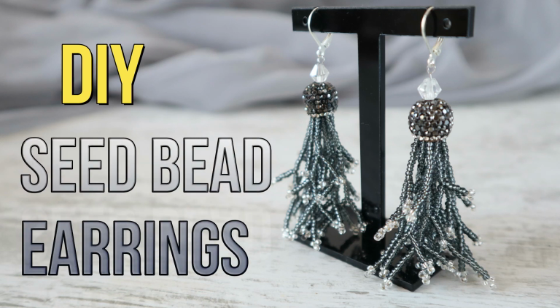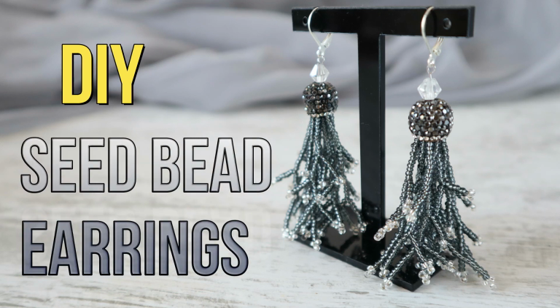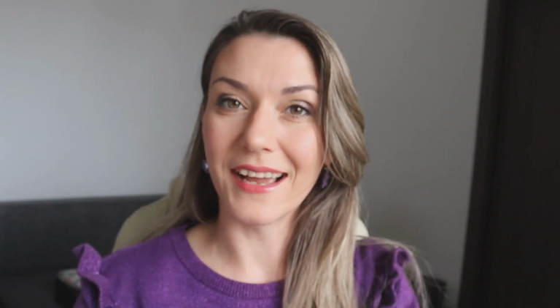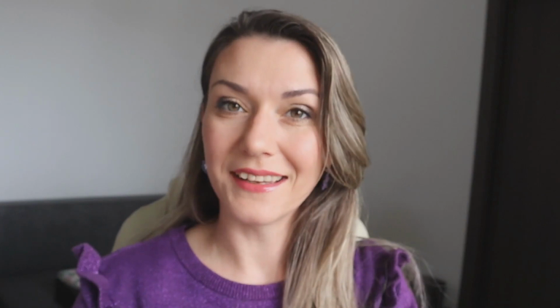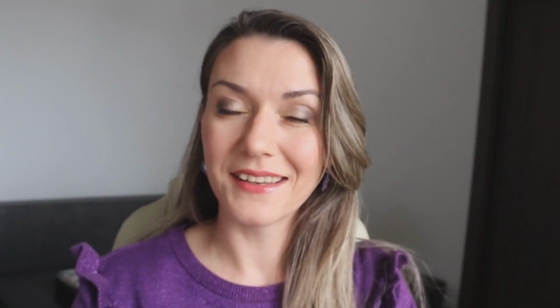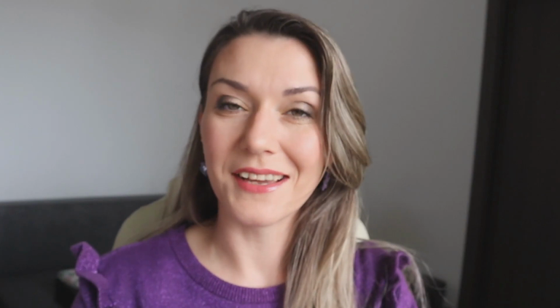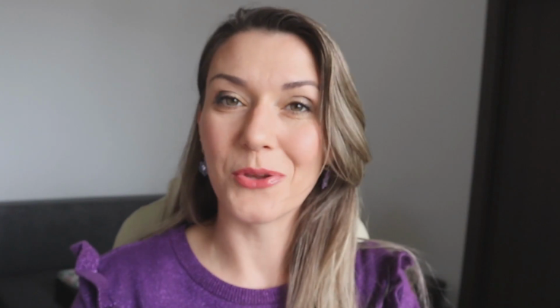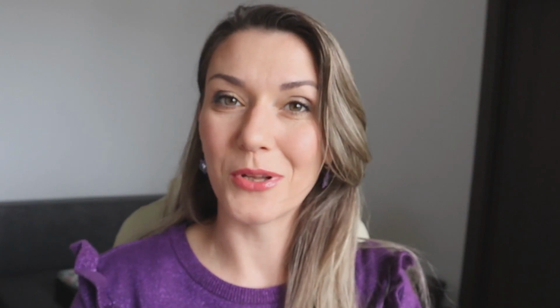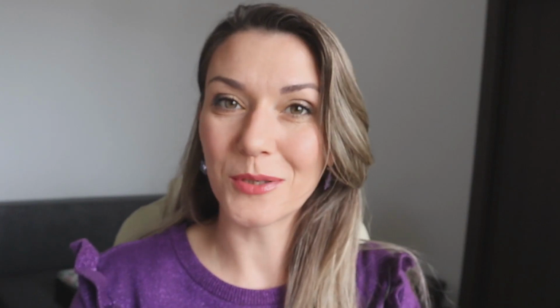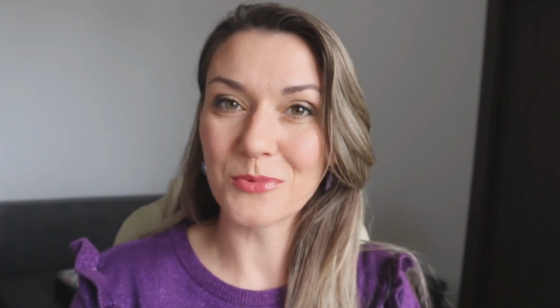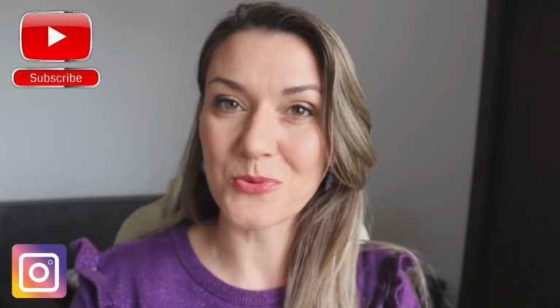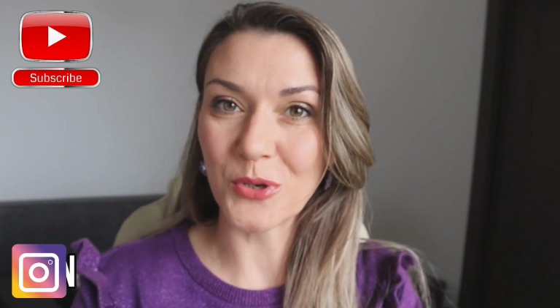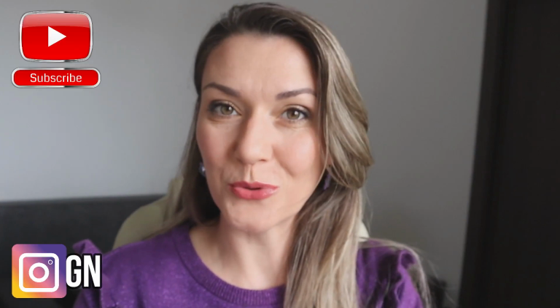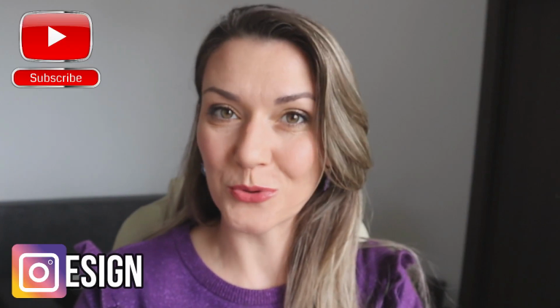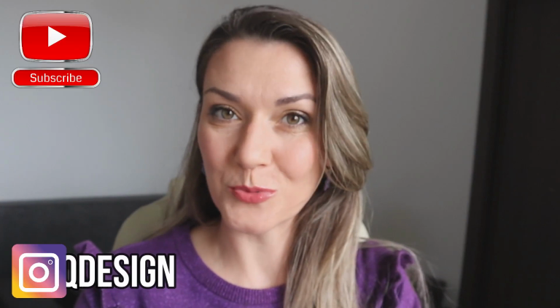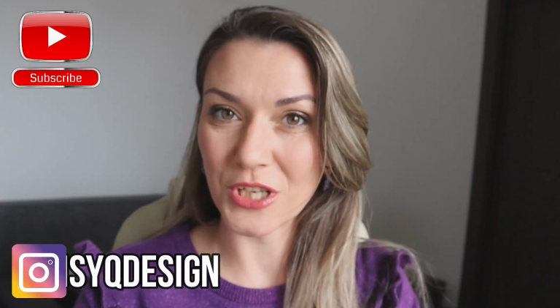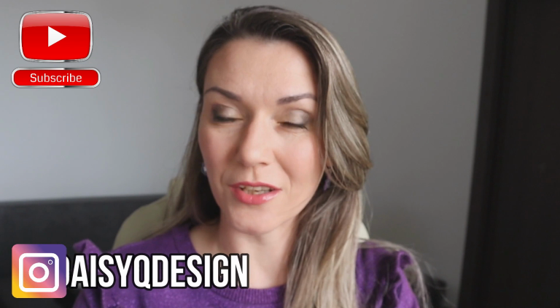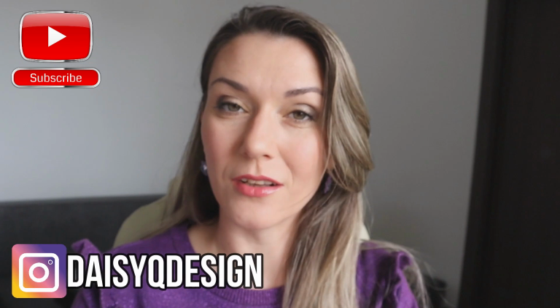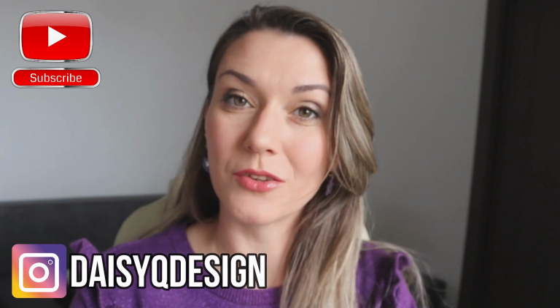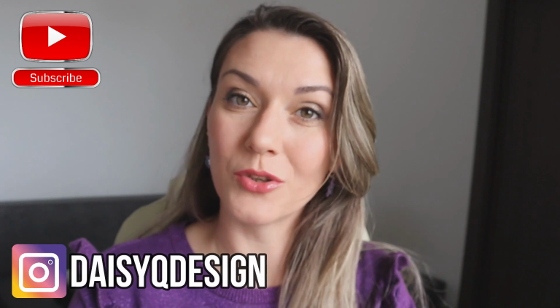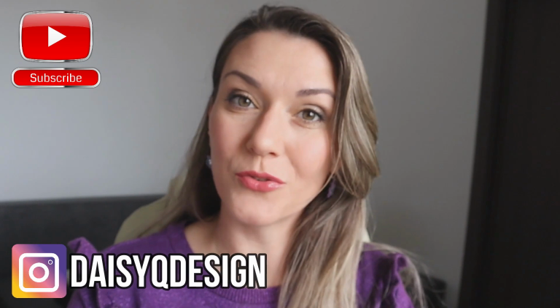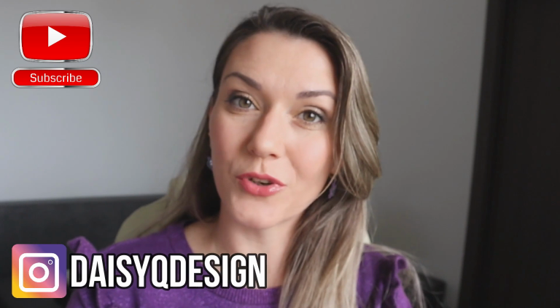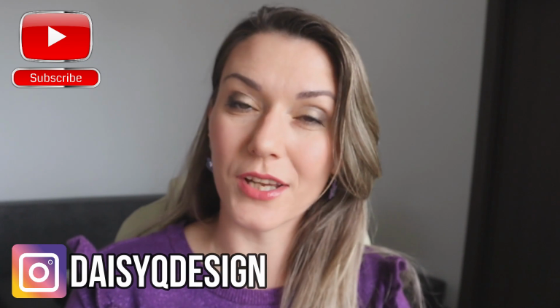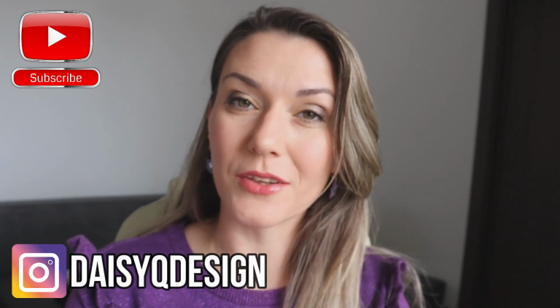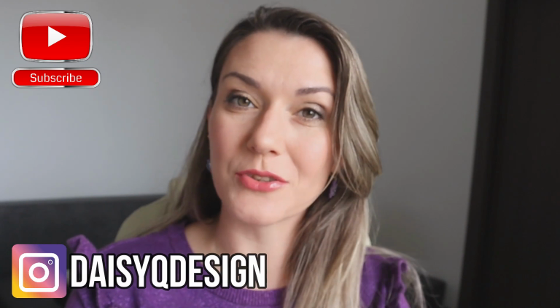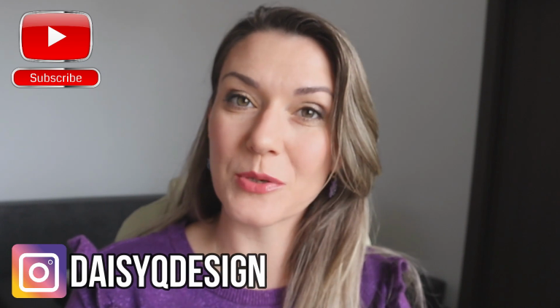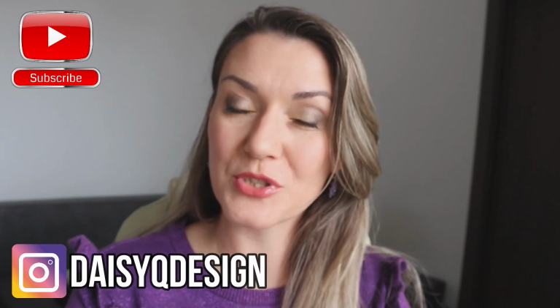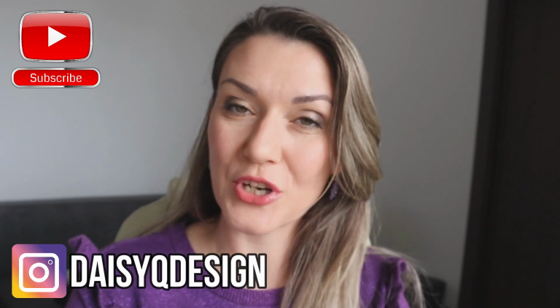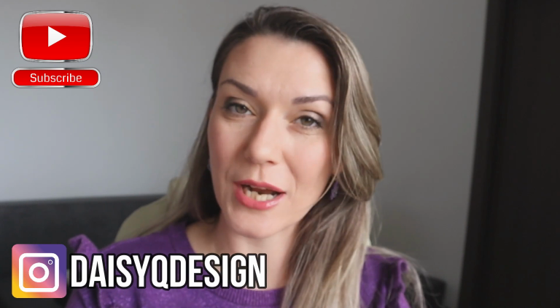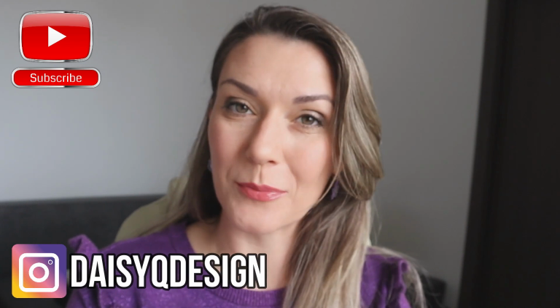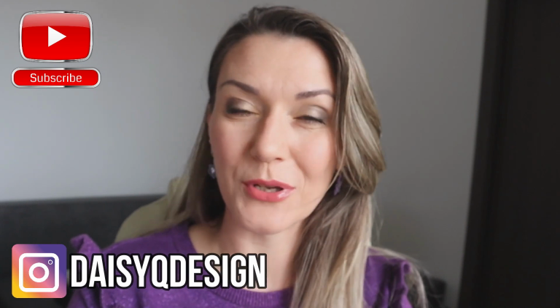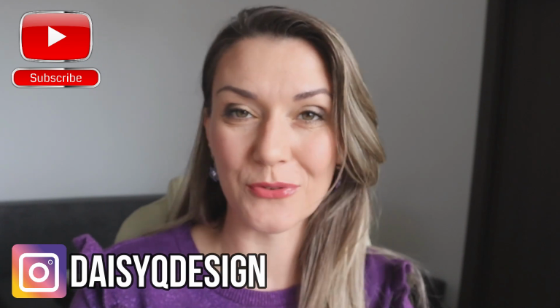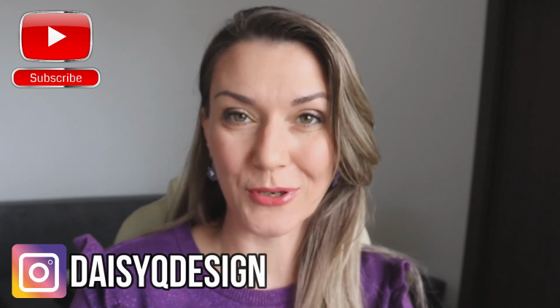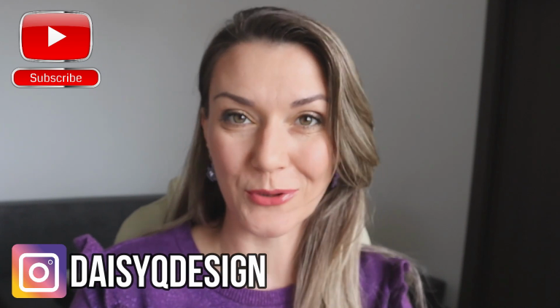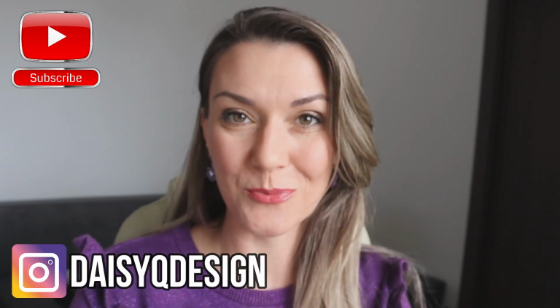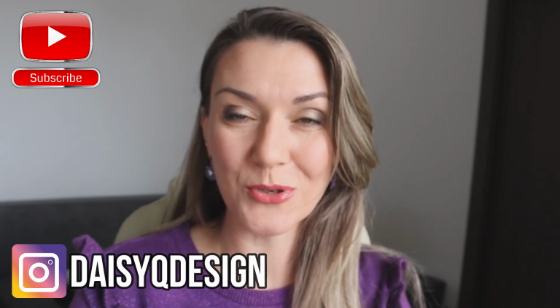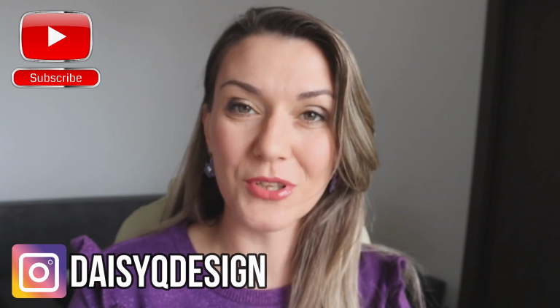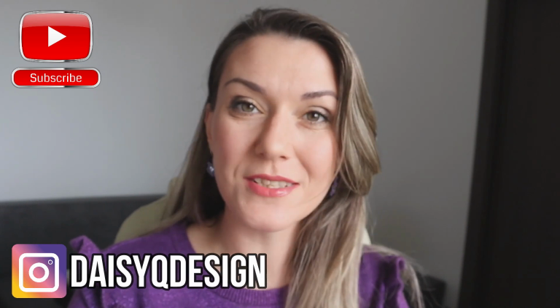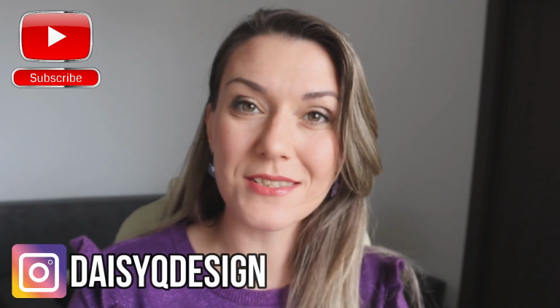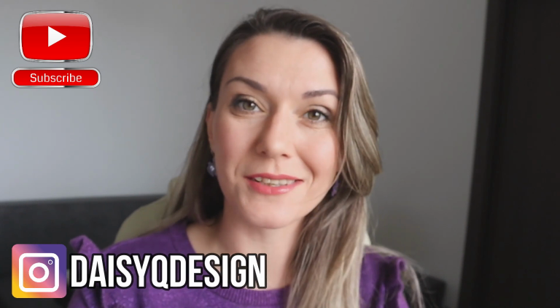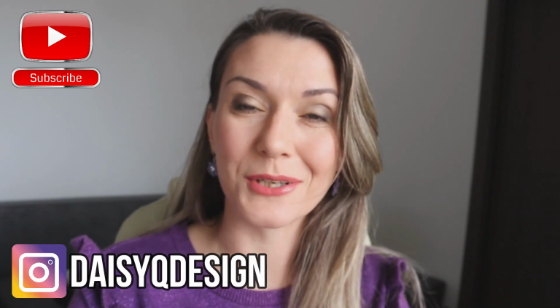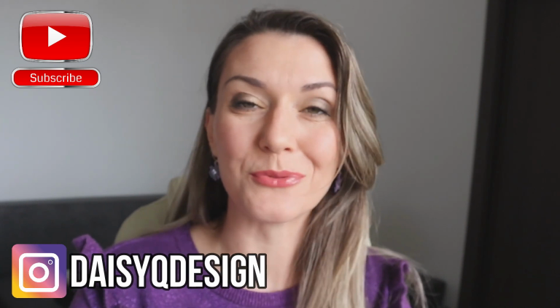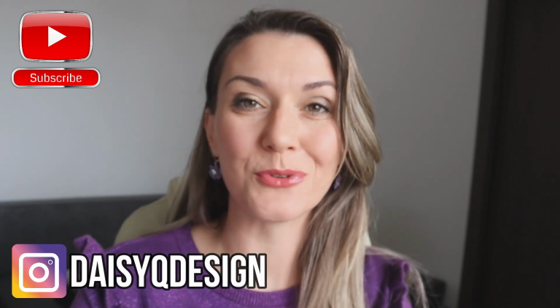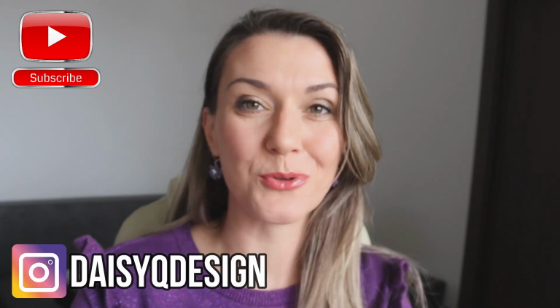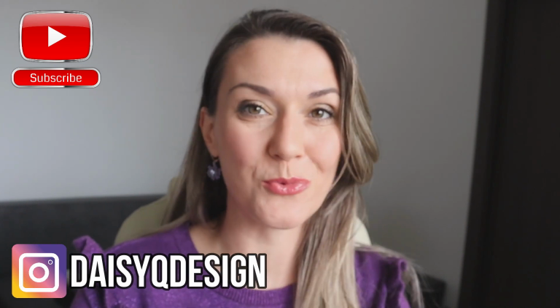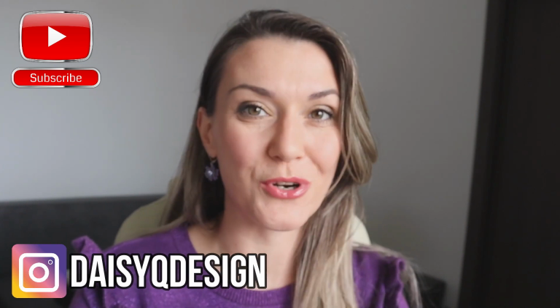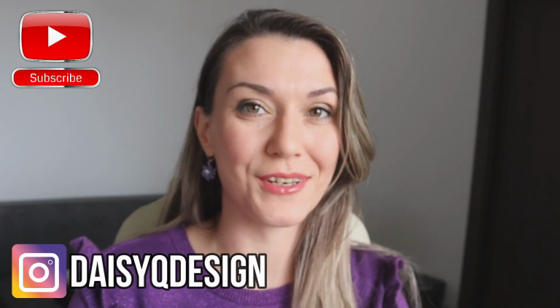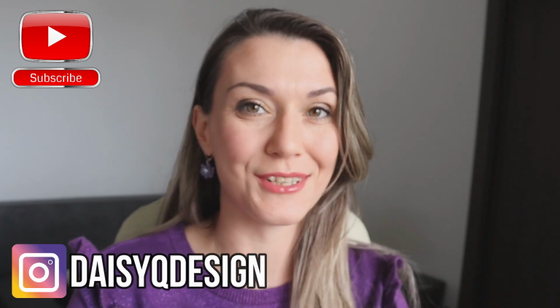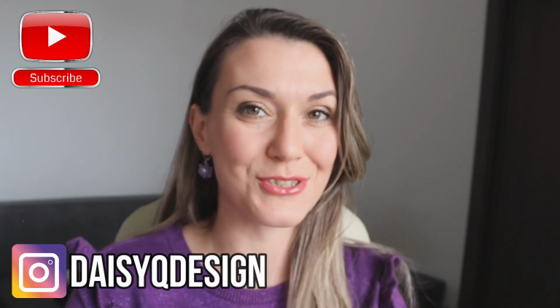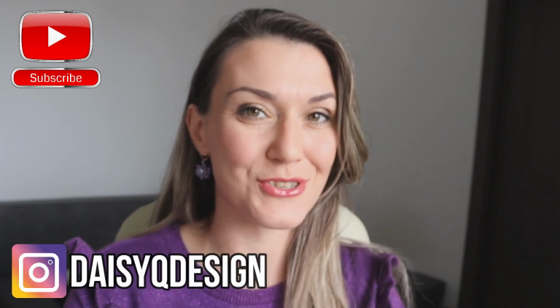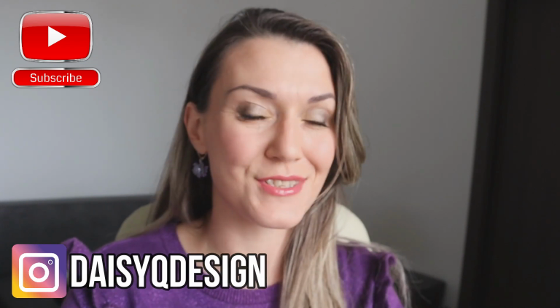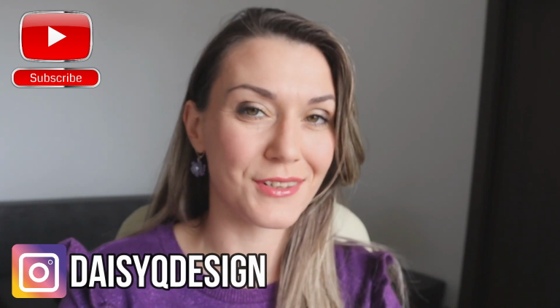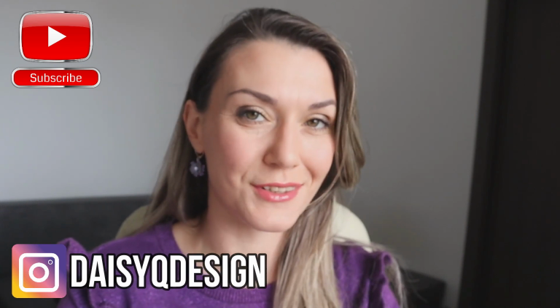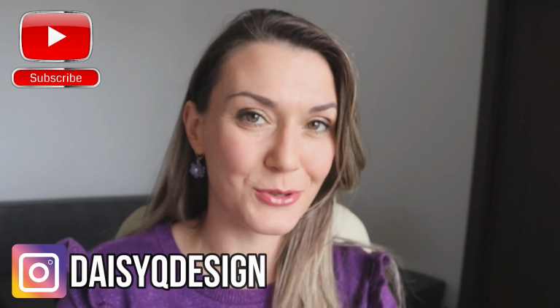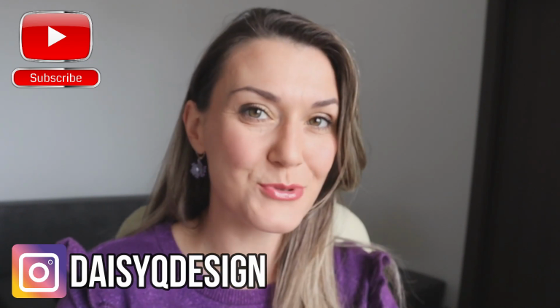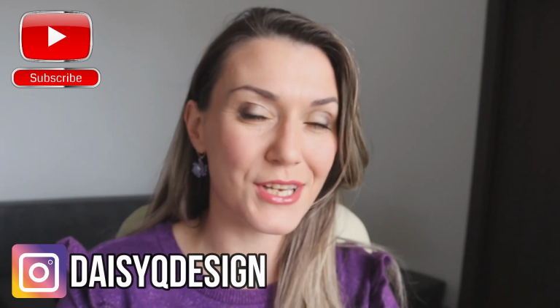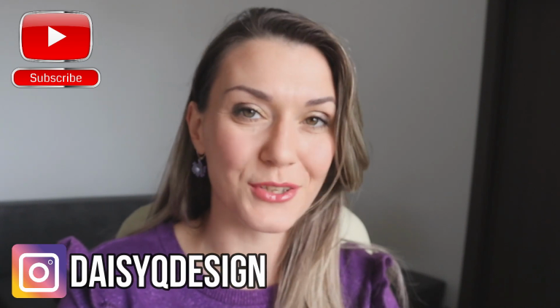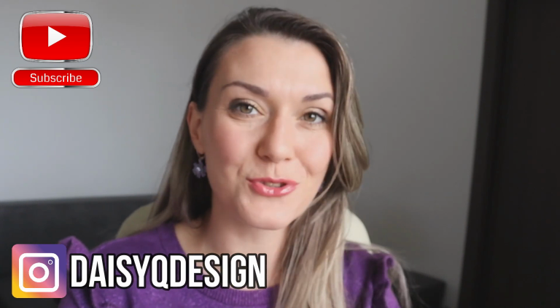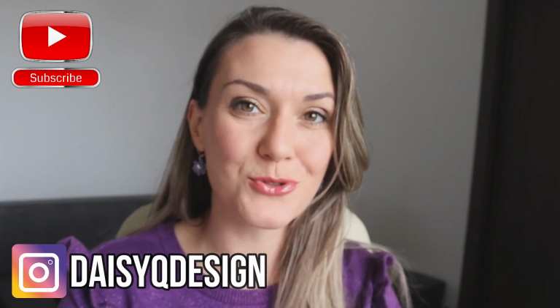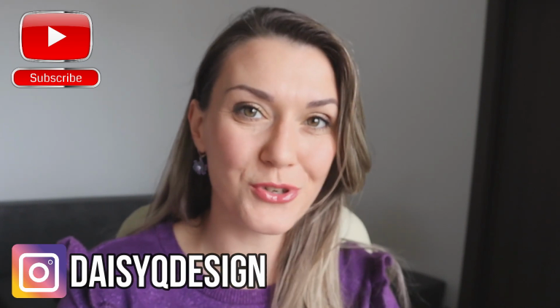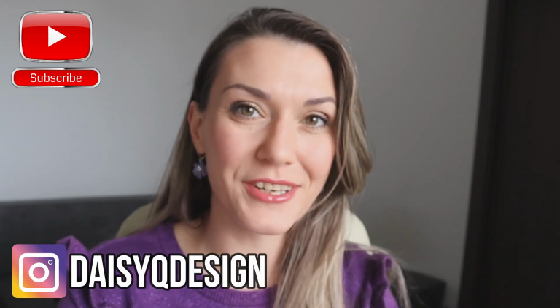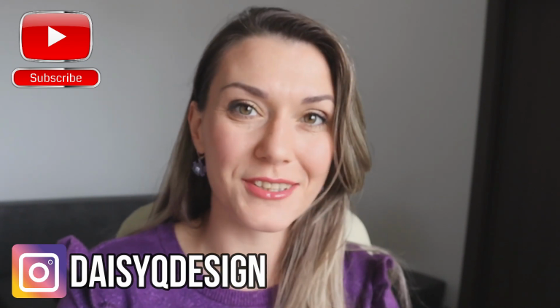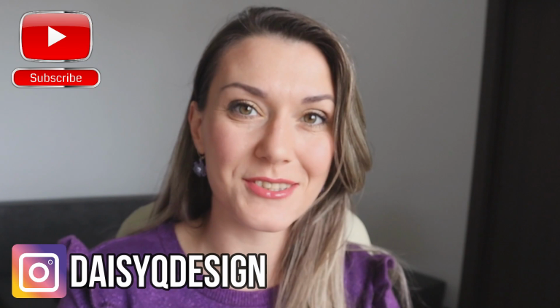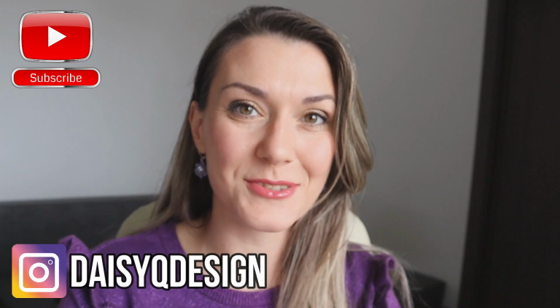Hi and welcome to my YouTube channel. Don't forget to subscribe and follow me on Instagram for more interesting tips and tutorials.